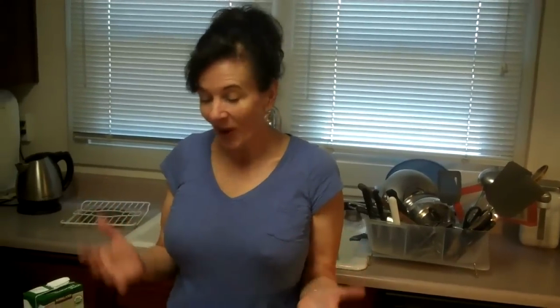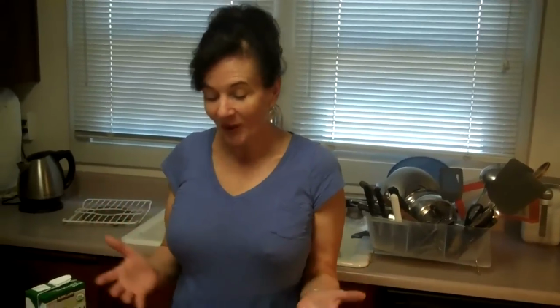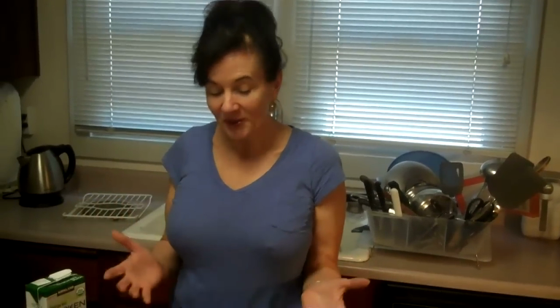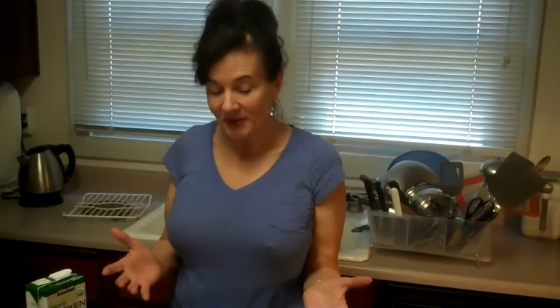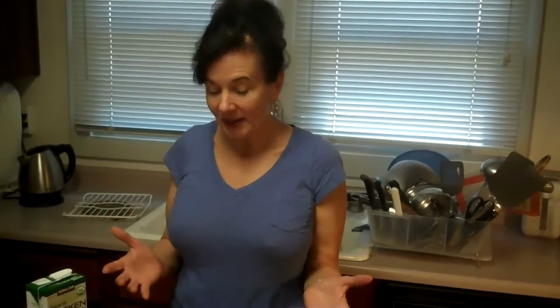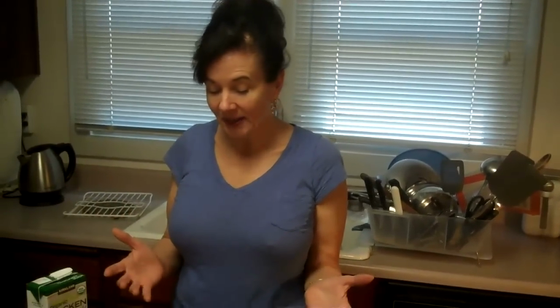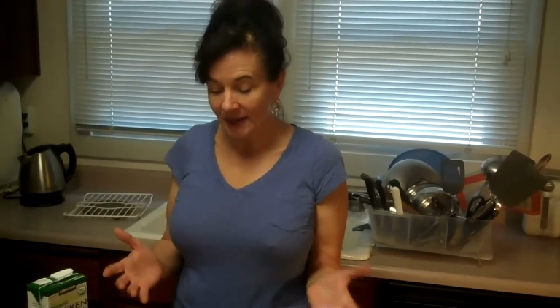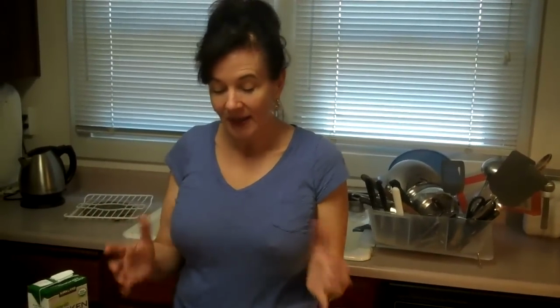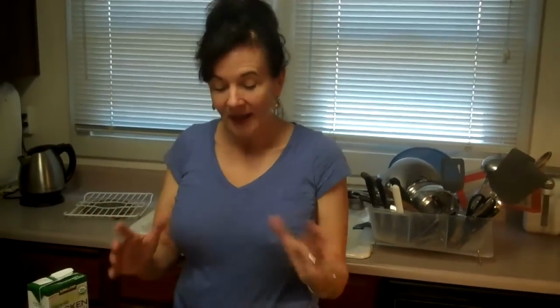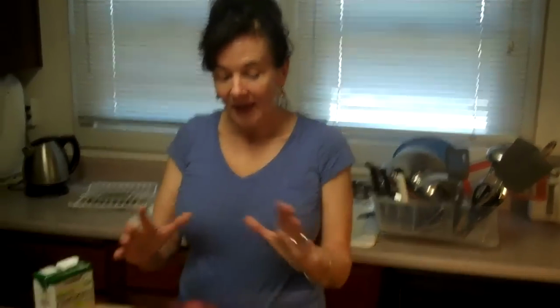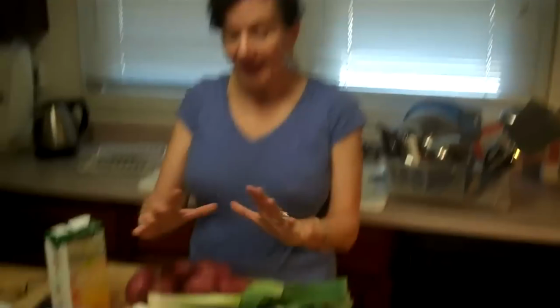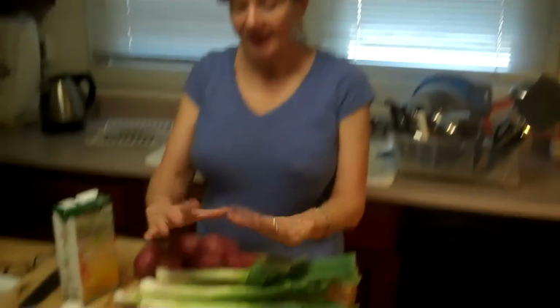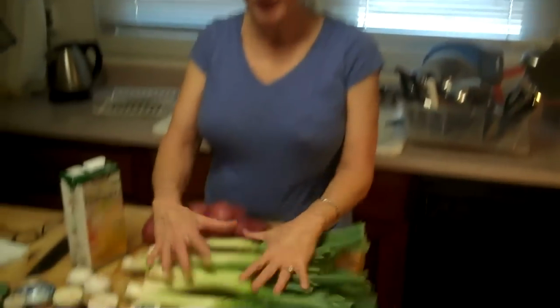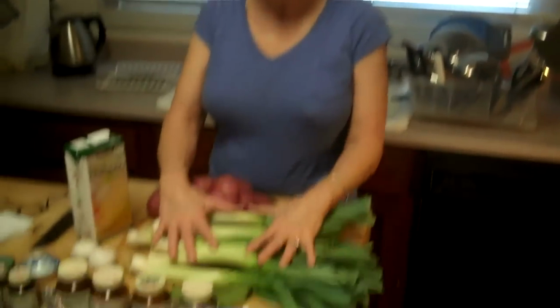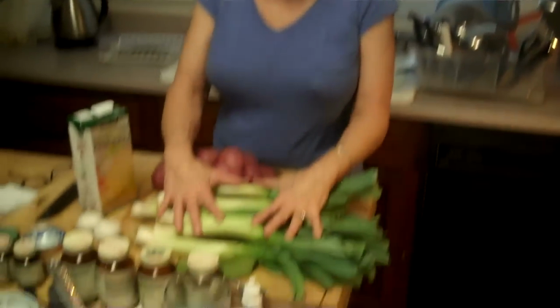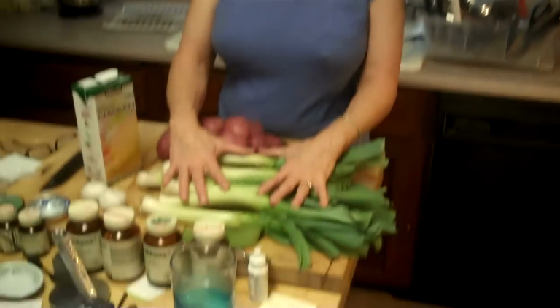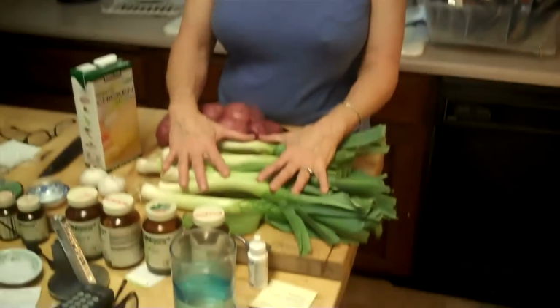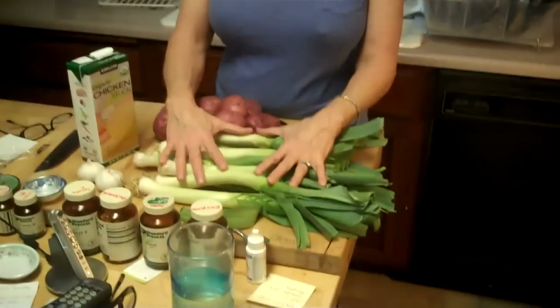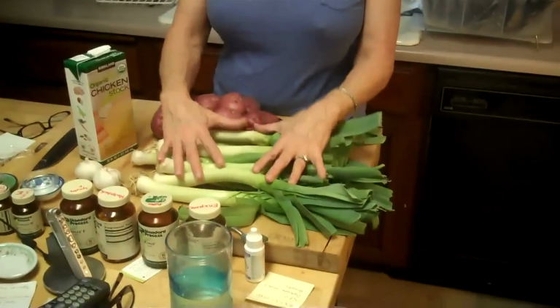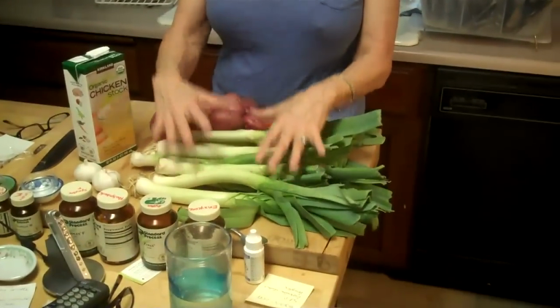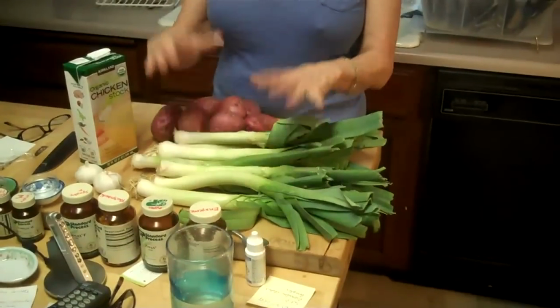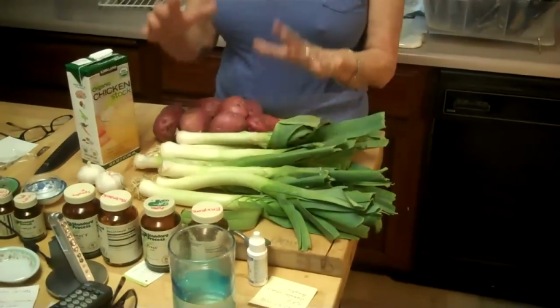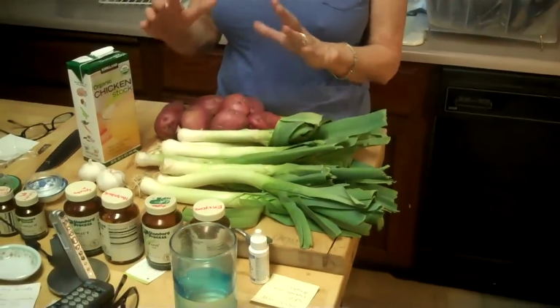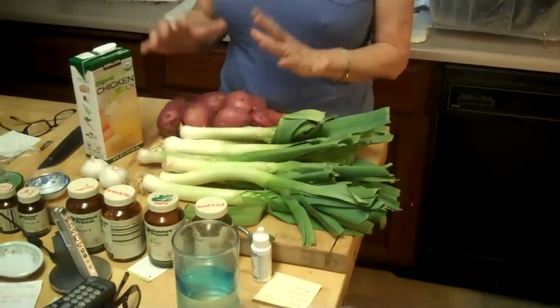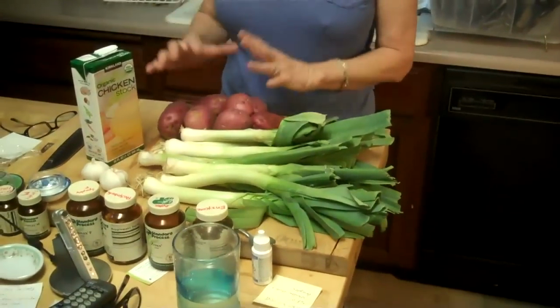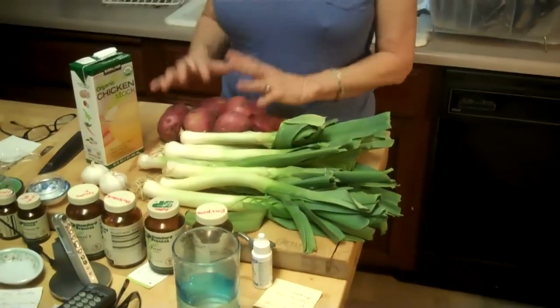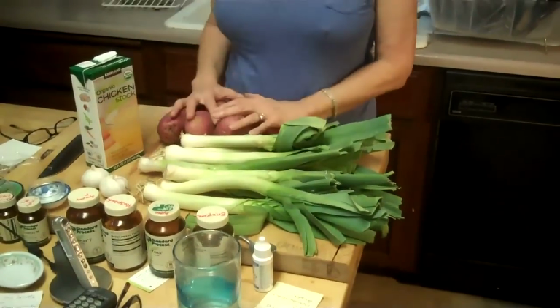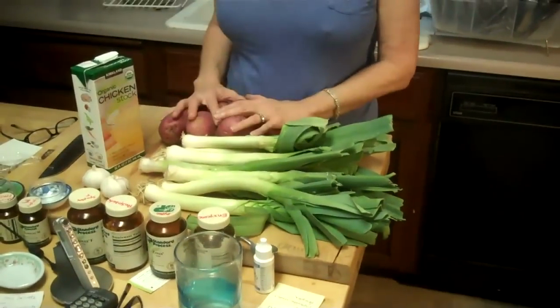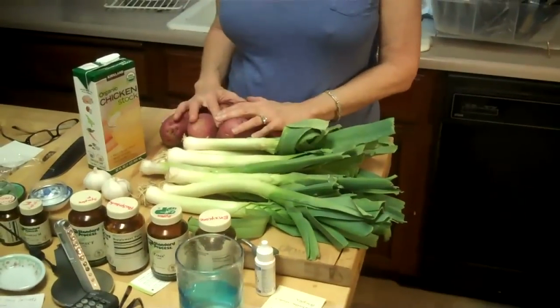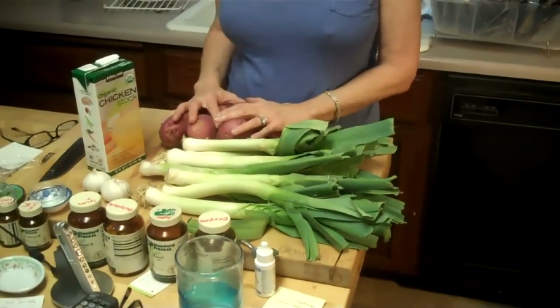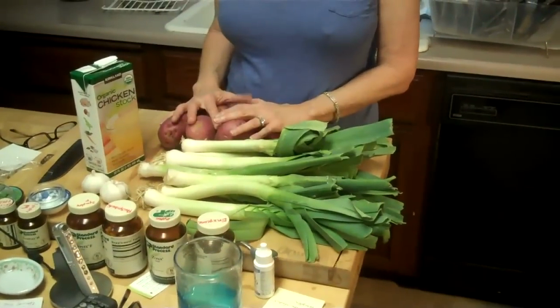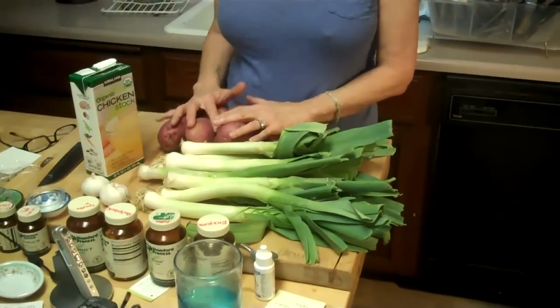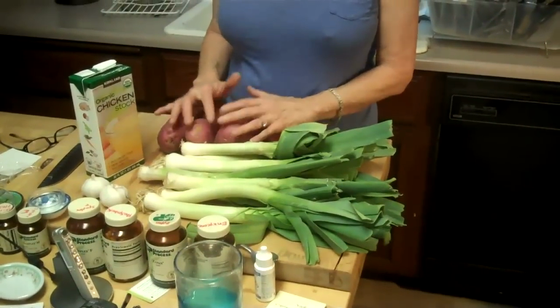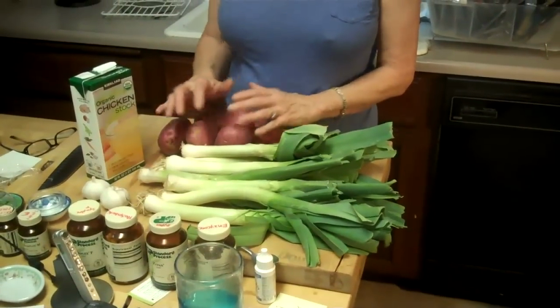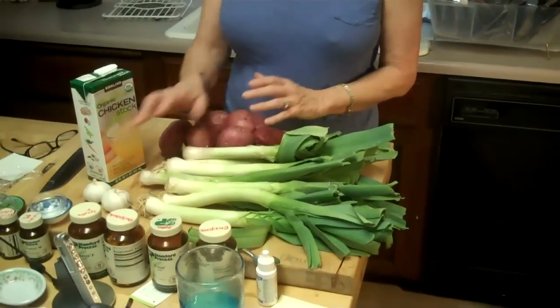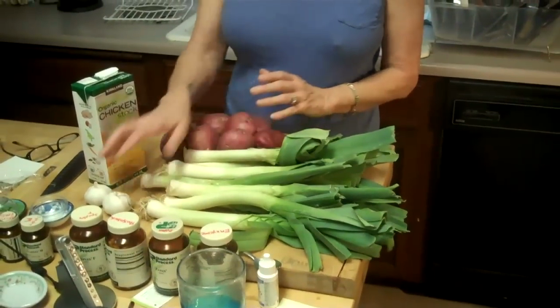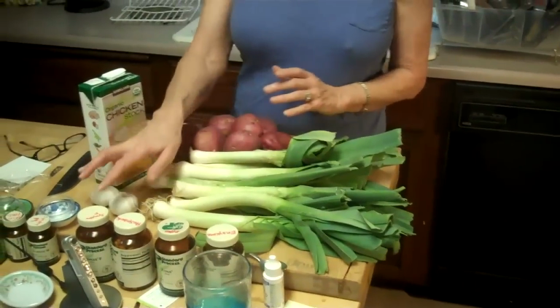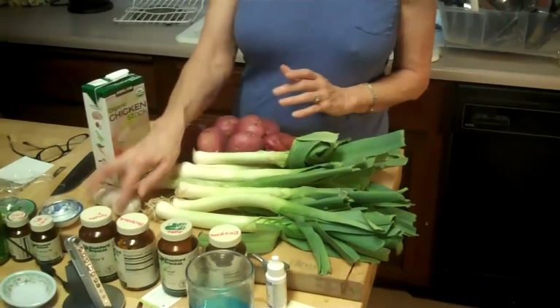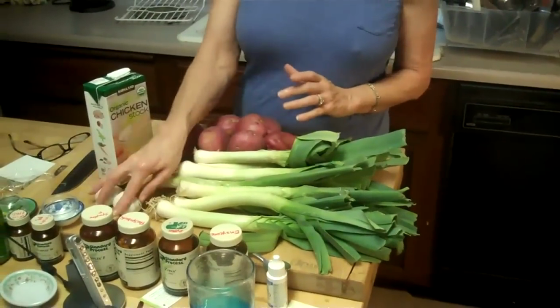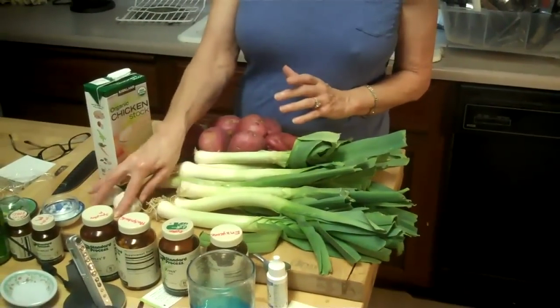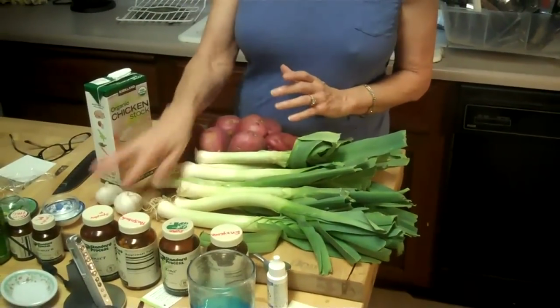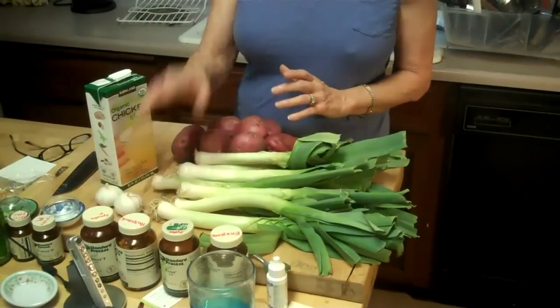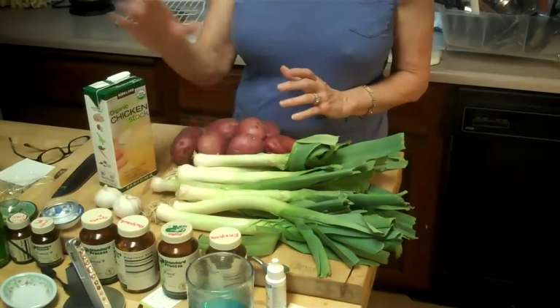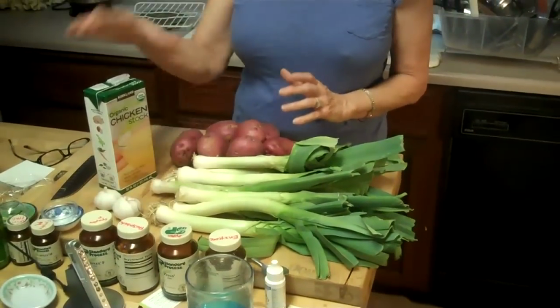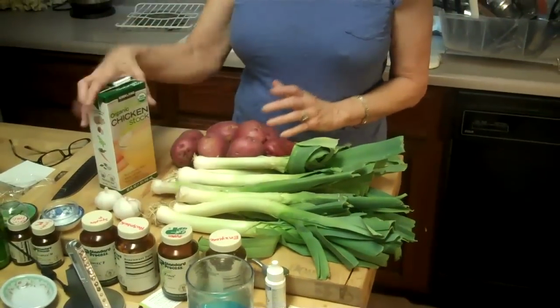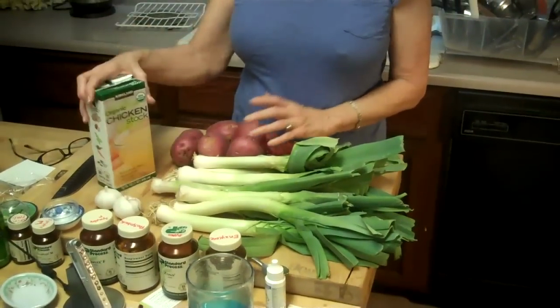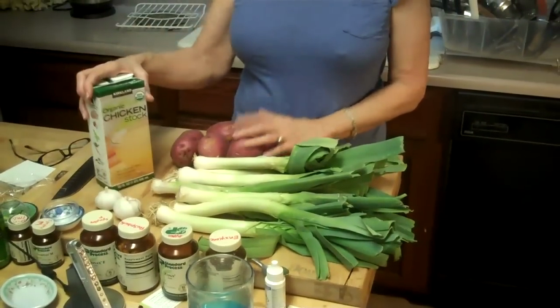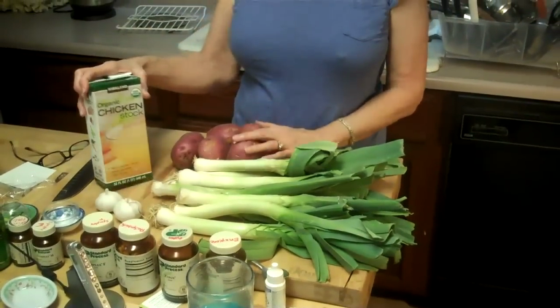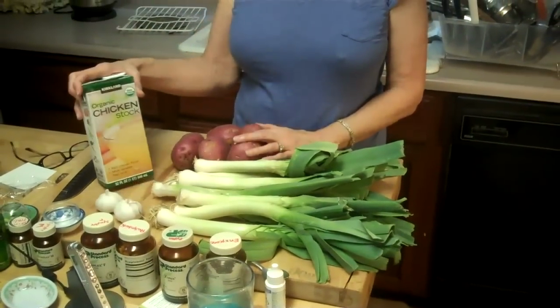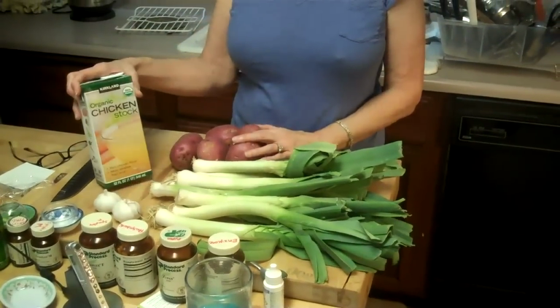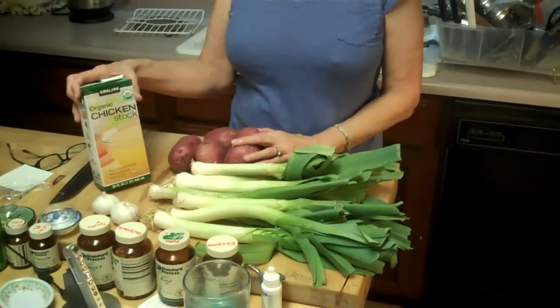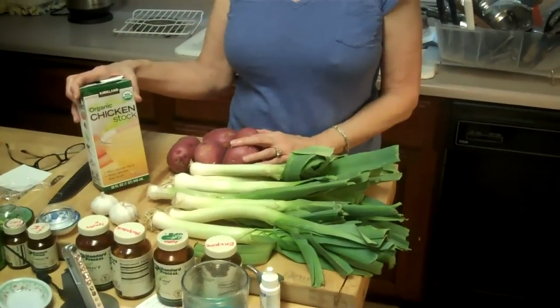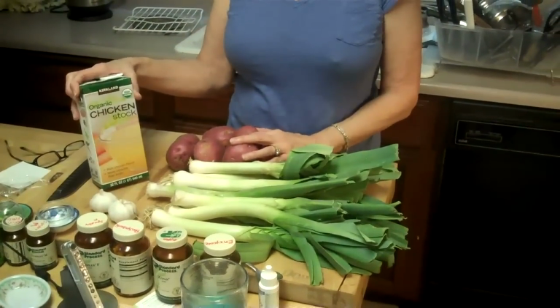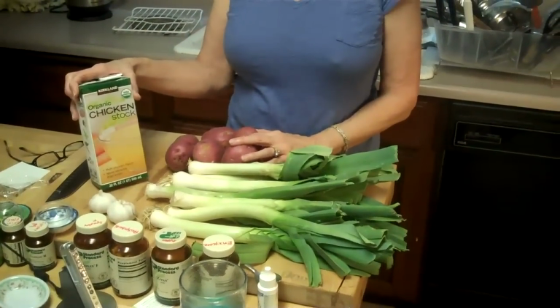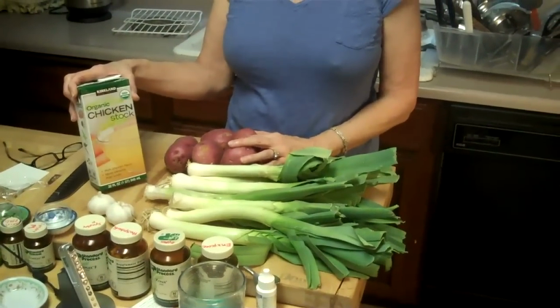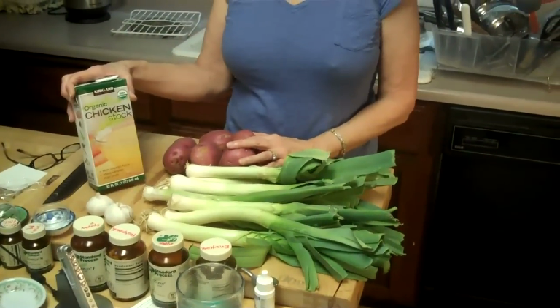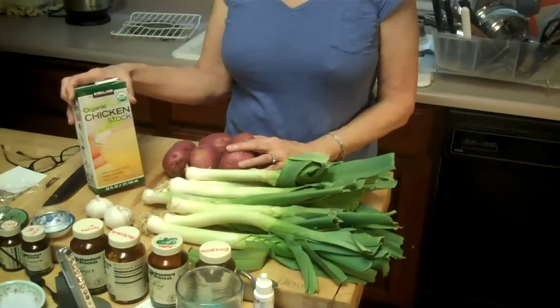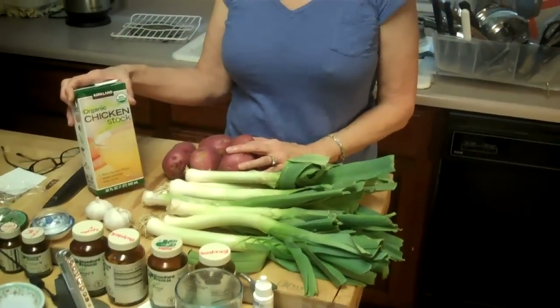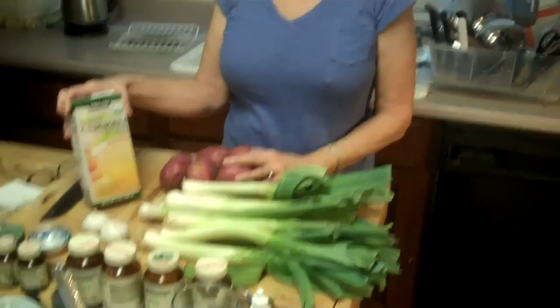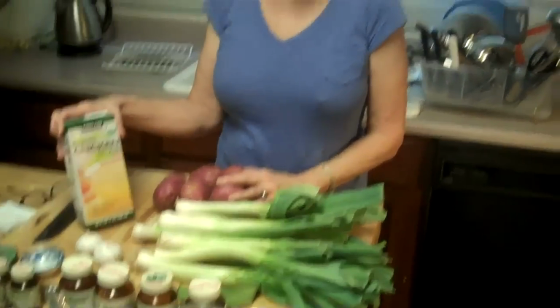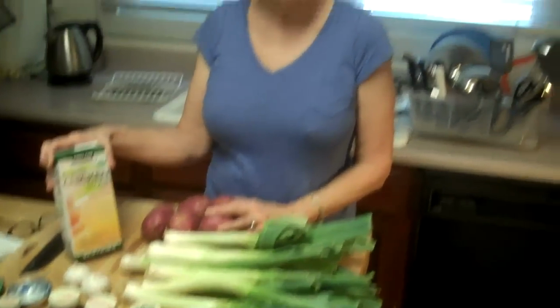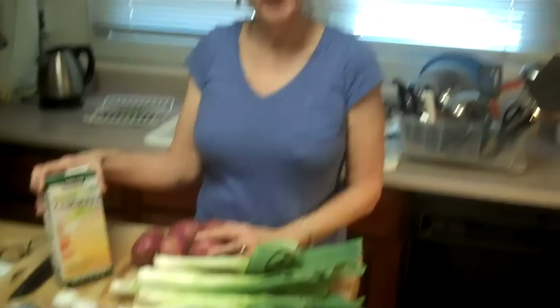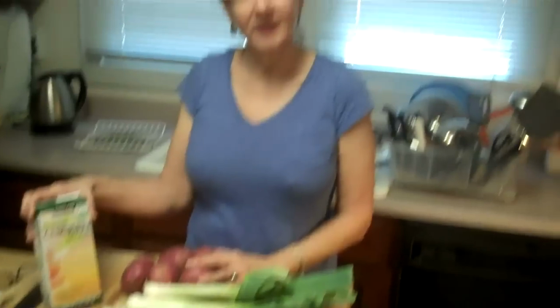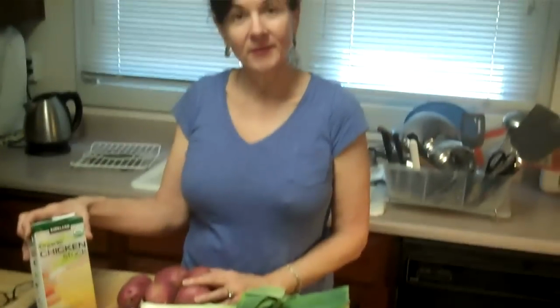So all you need is leeks, potatoes, onion, and chicken stock — and that is it.